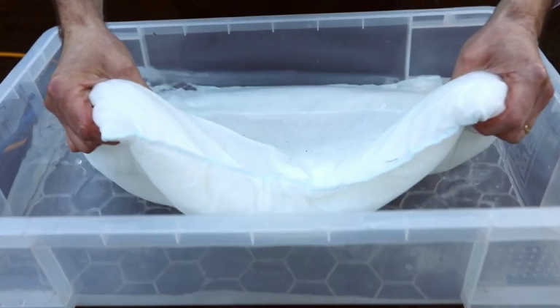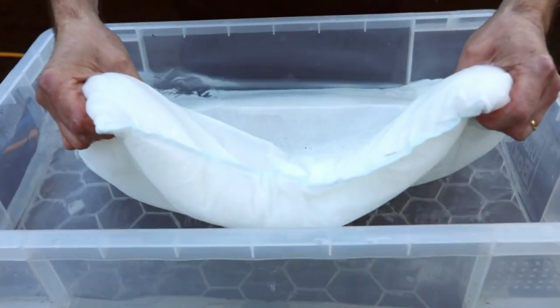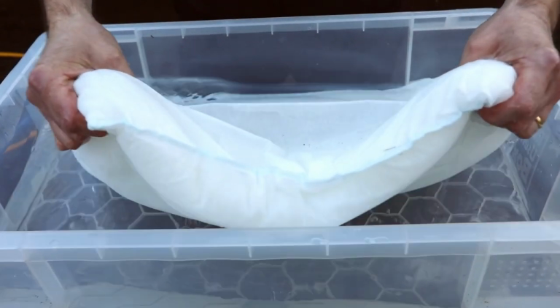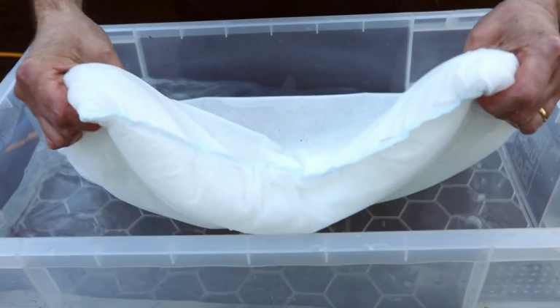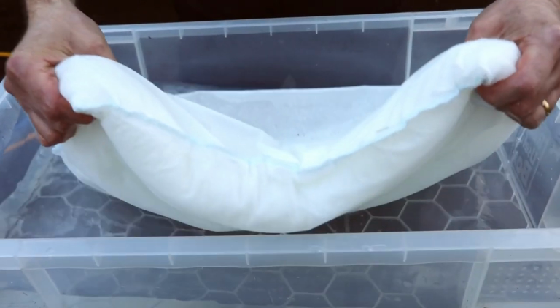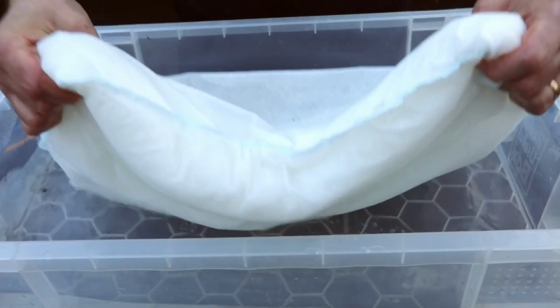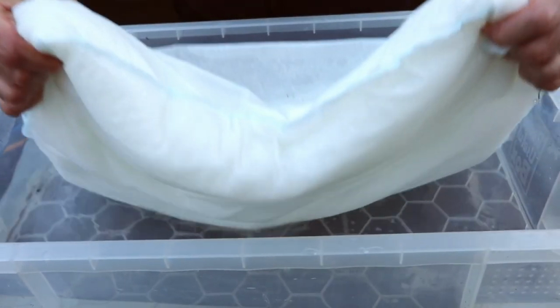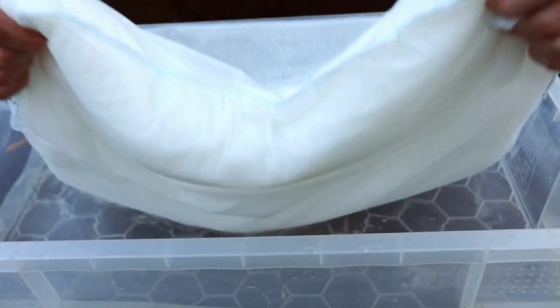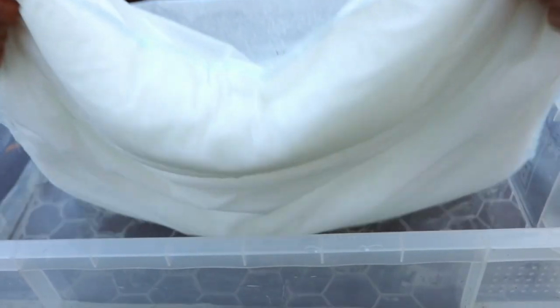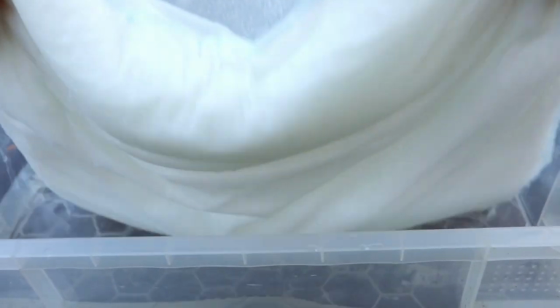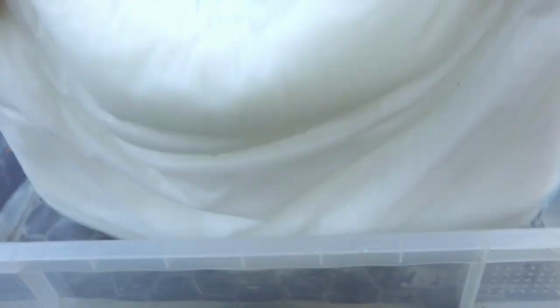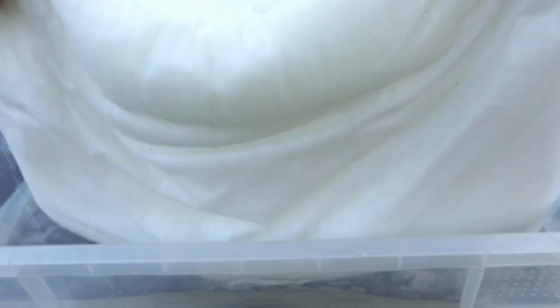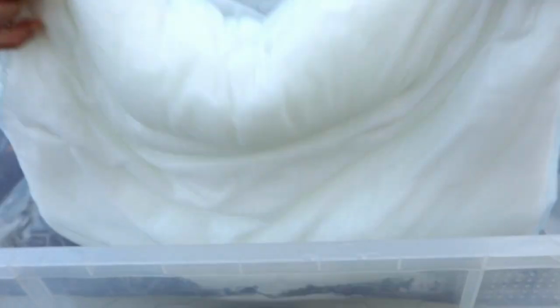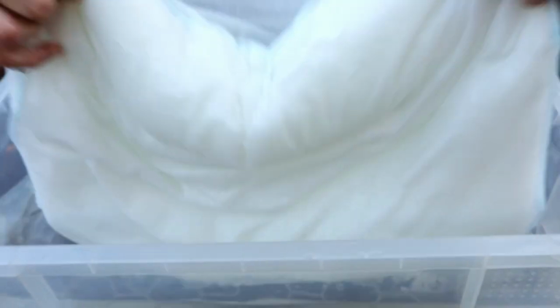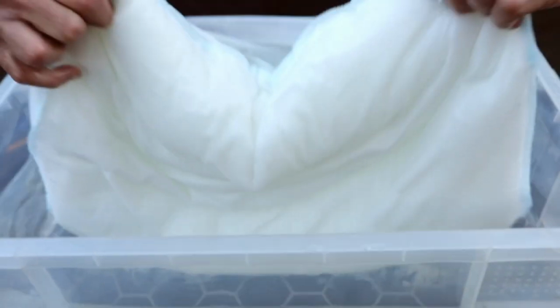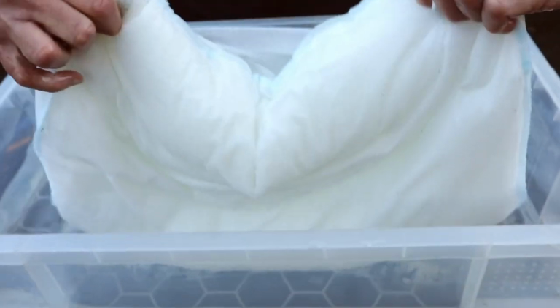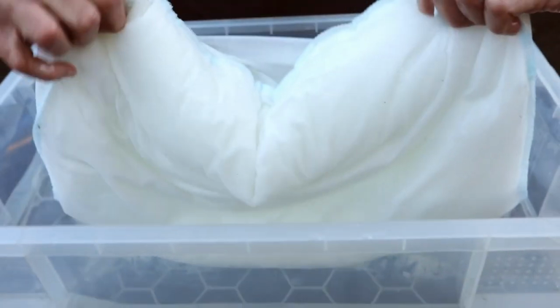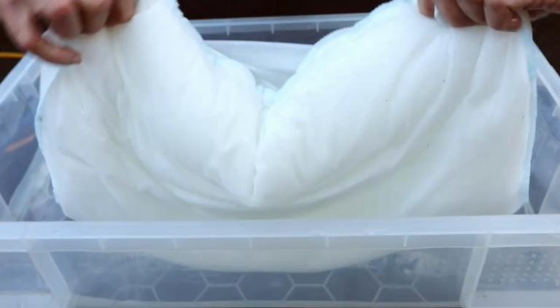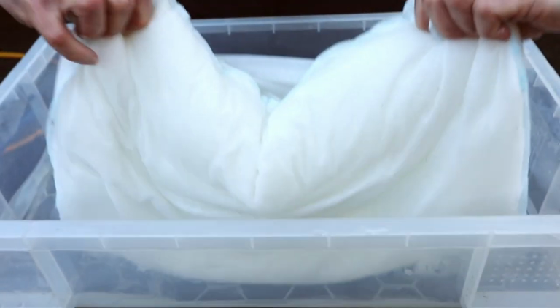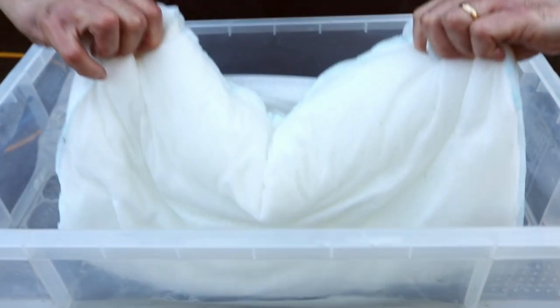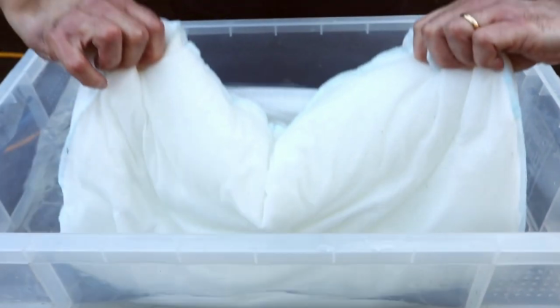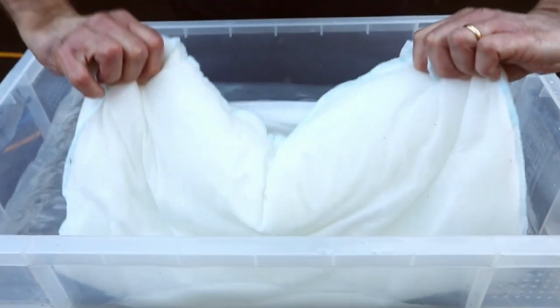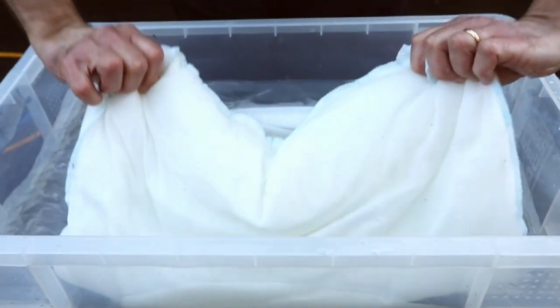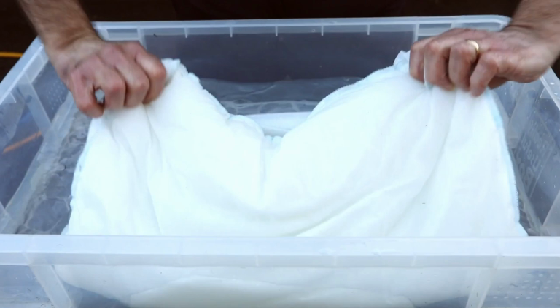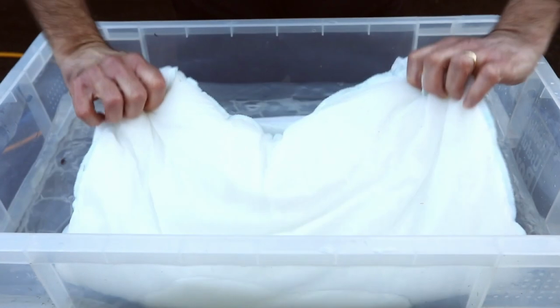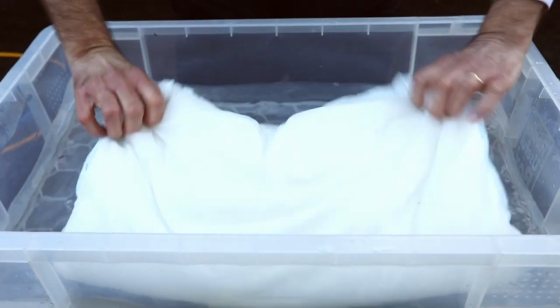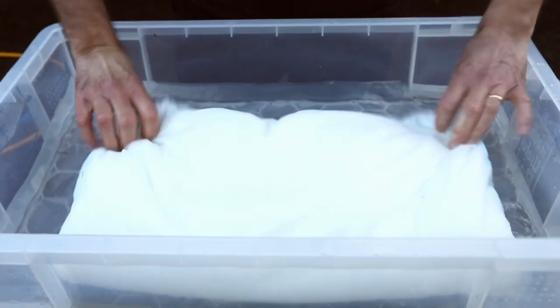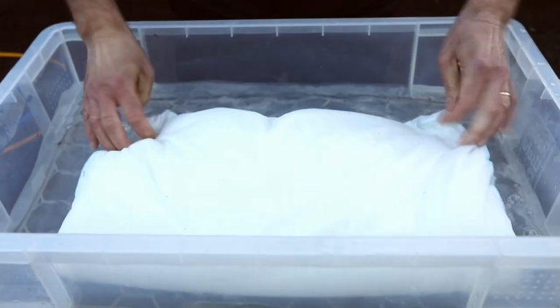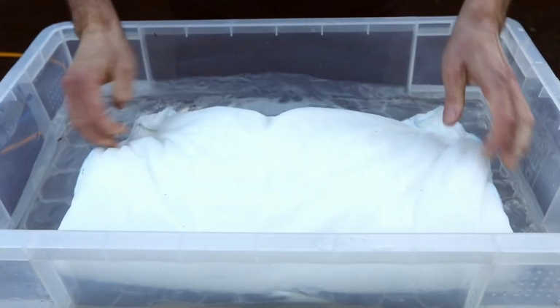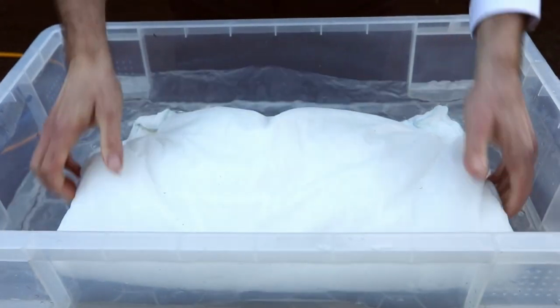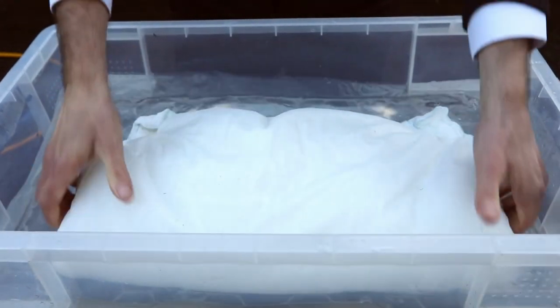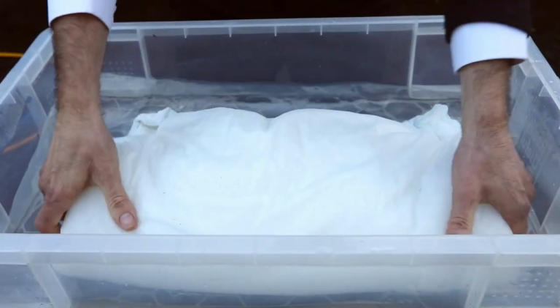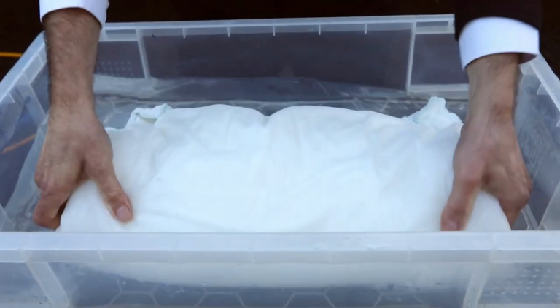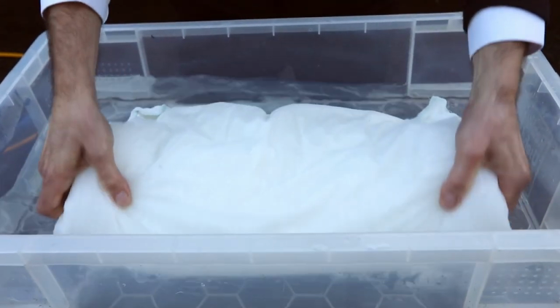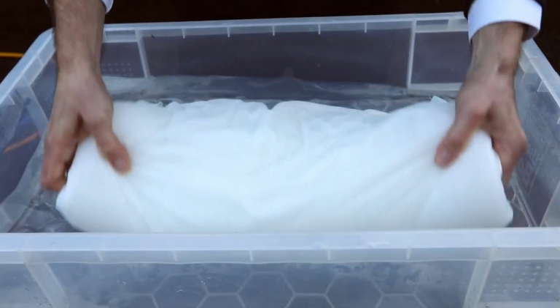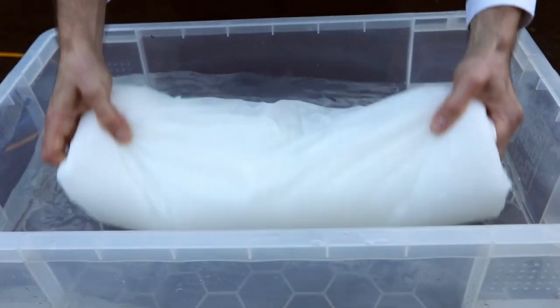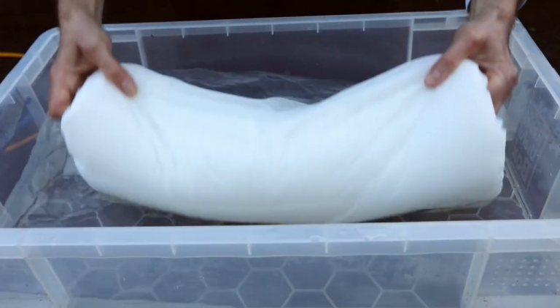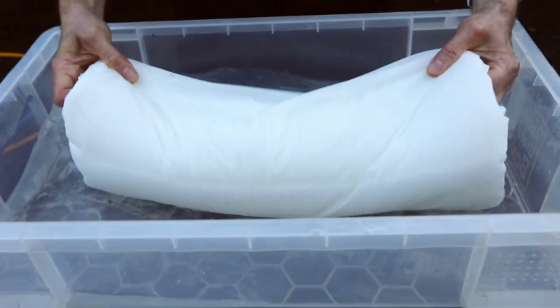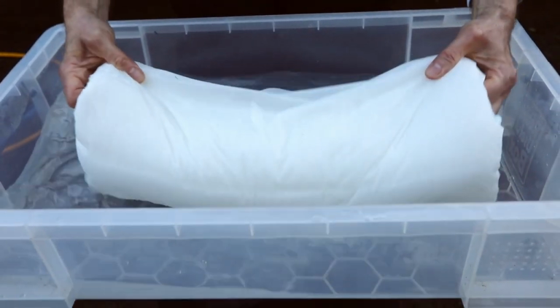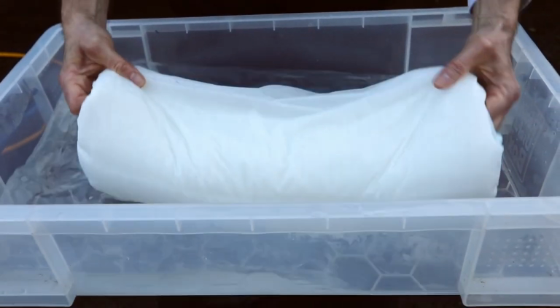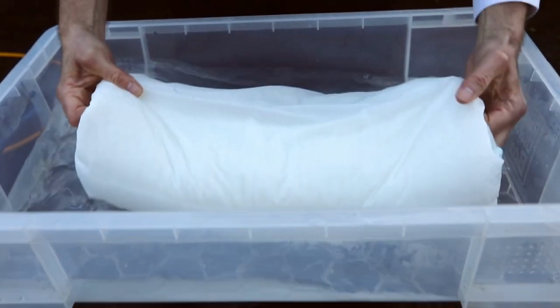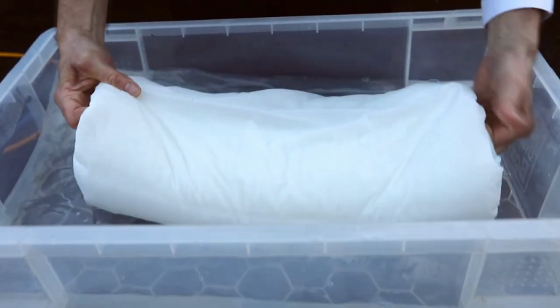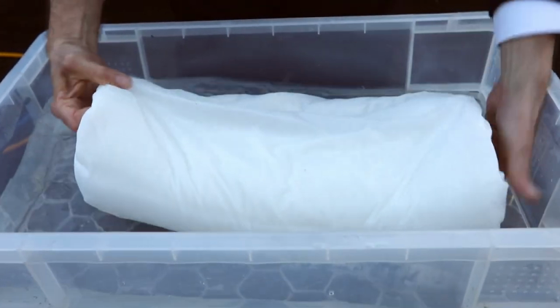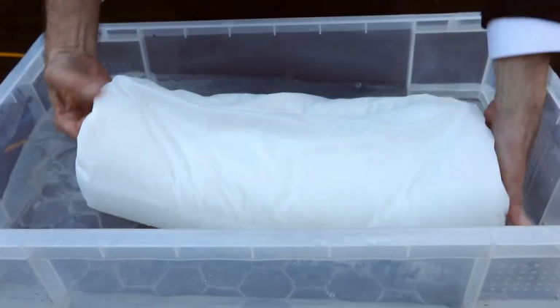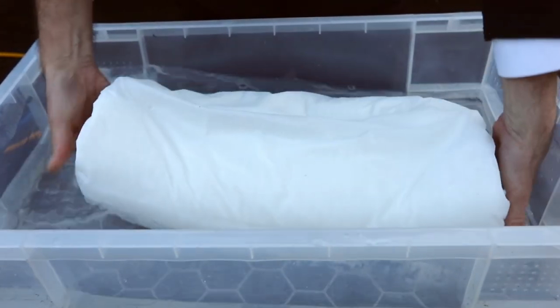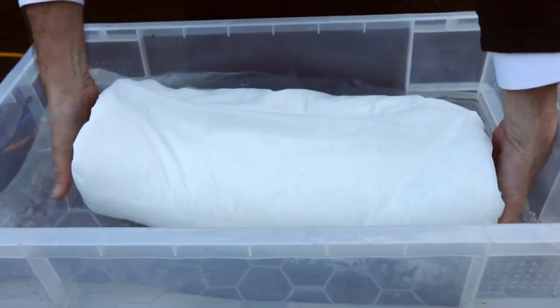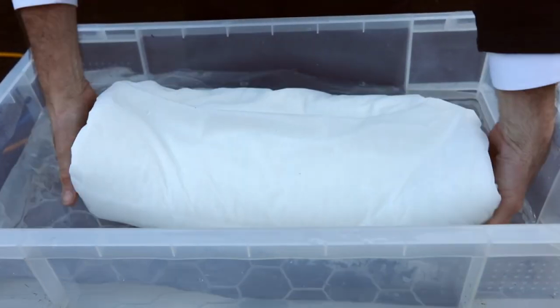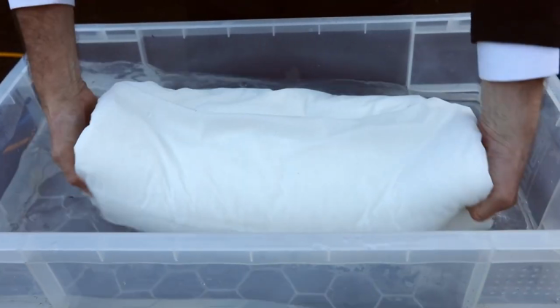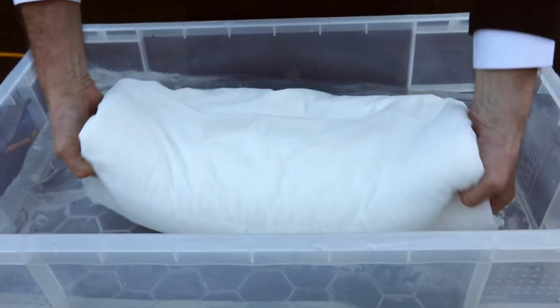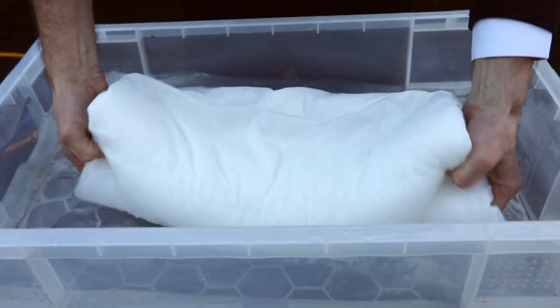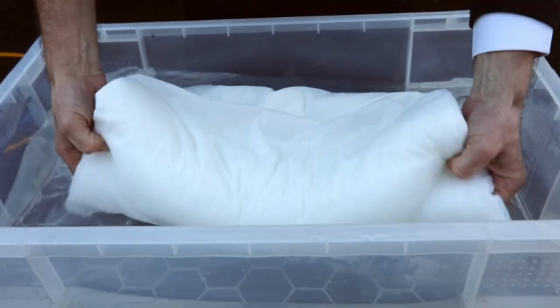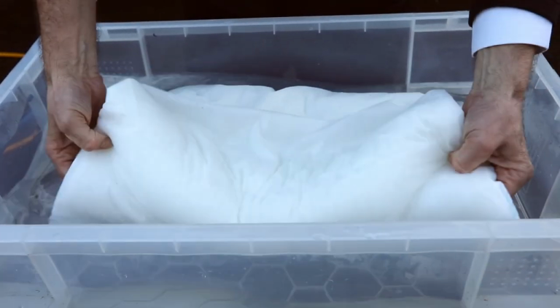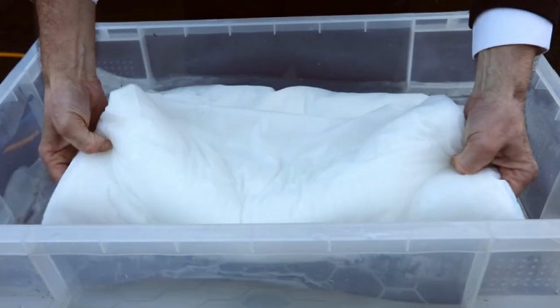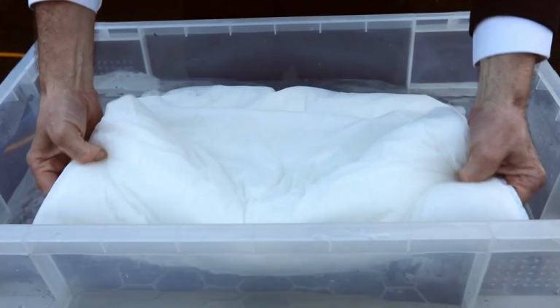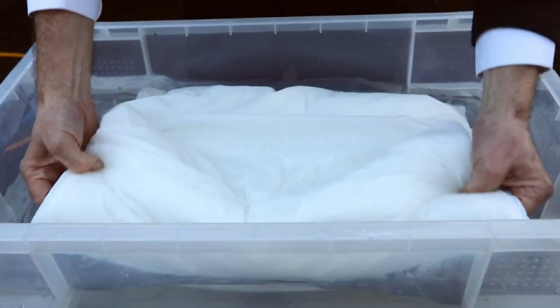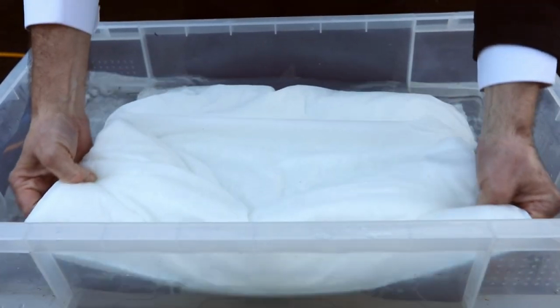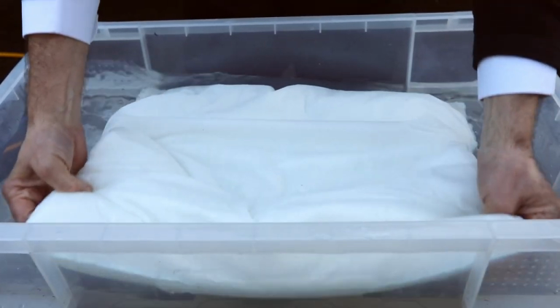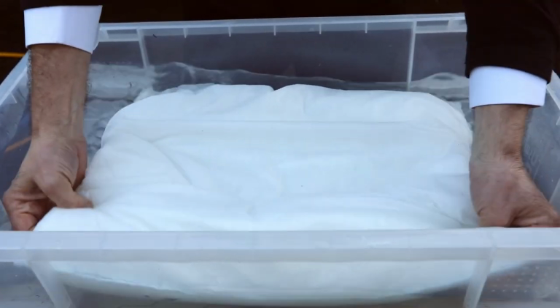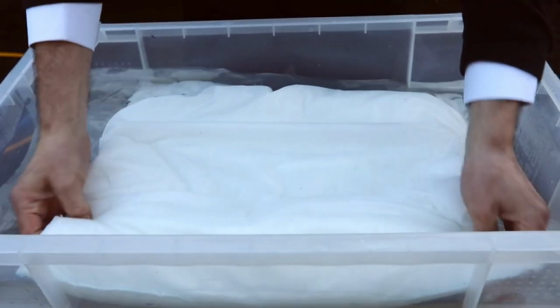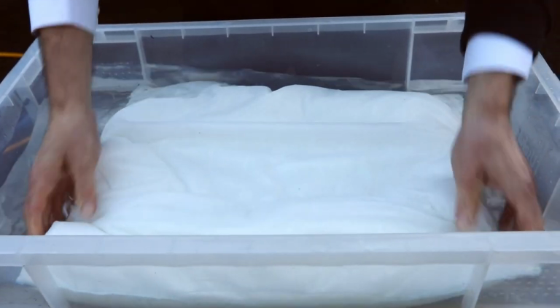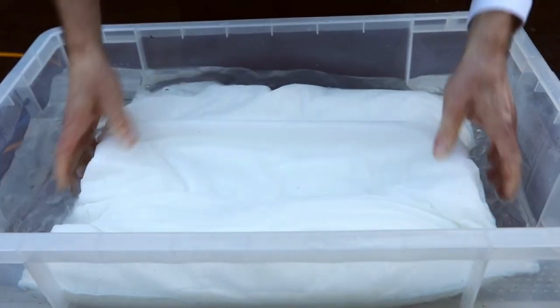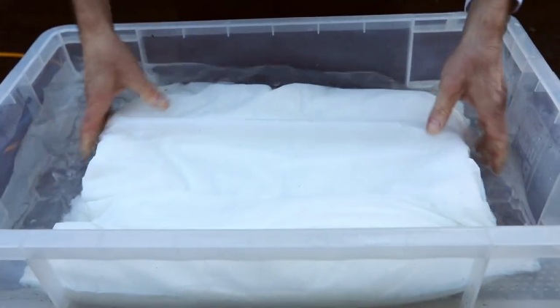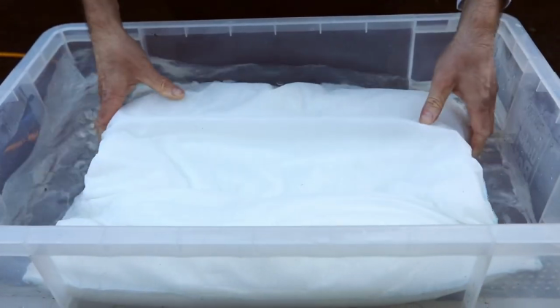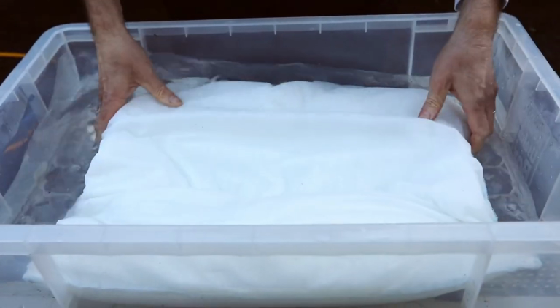You can see how quickly the water is now being absorbed into the flood sack.